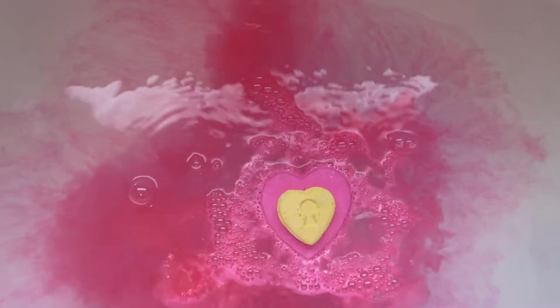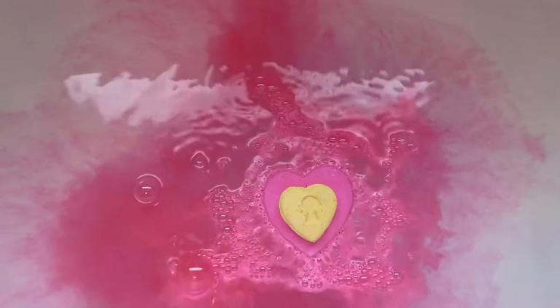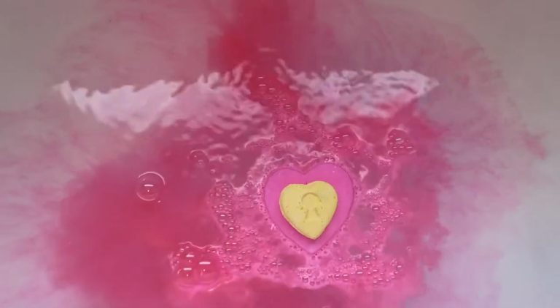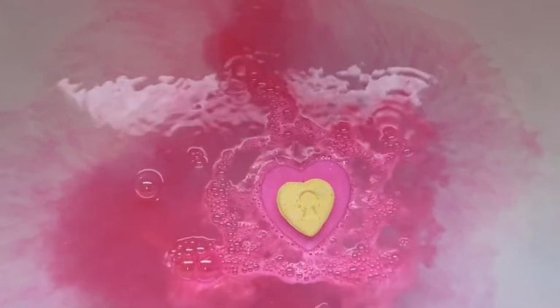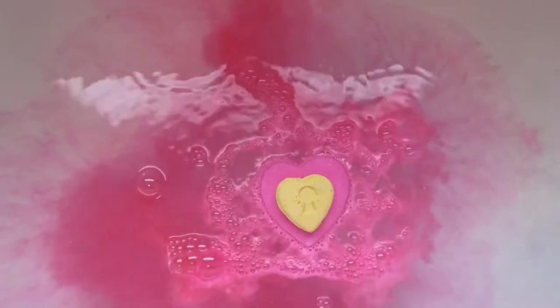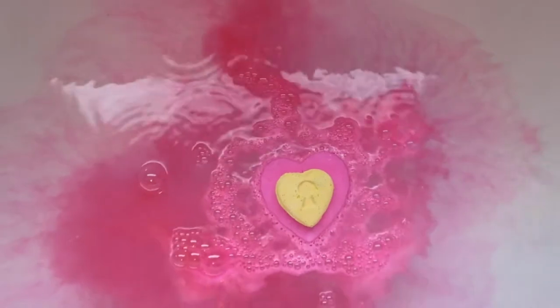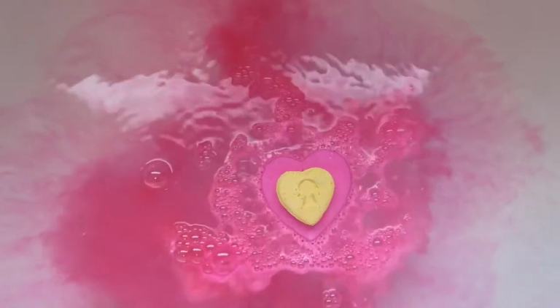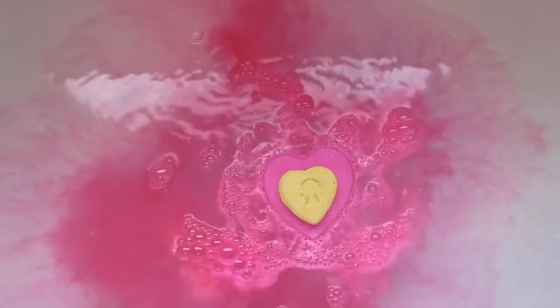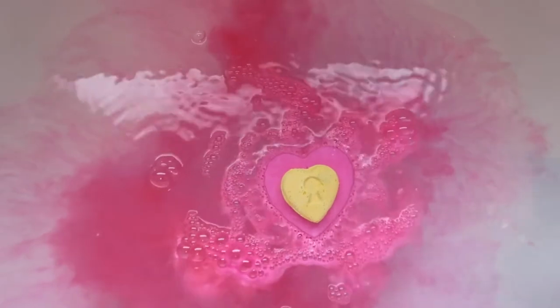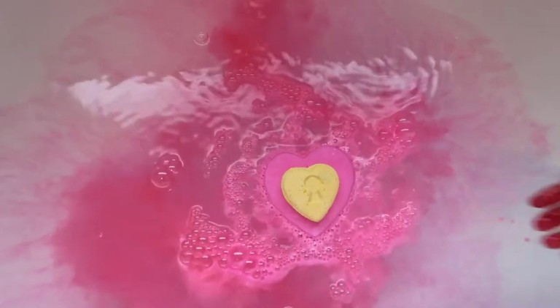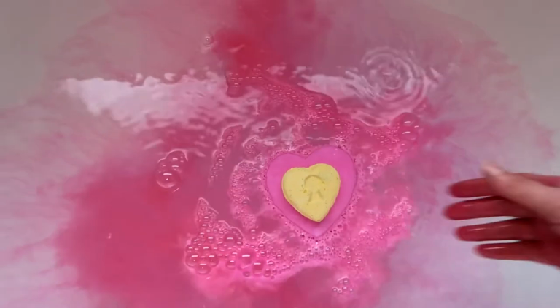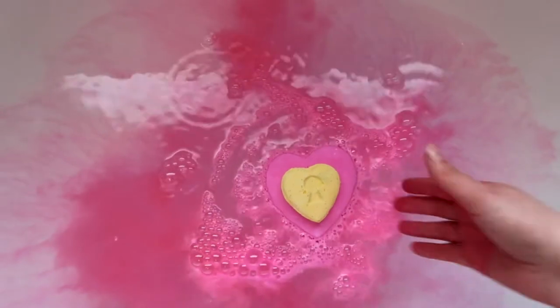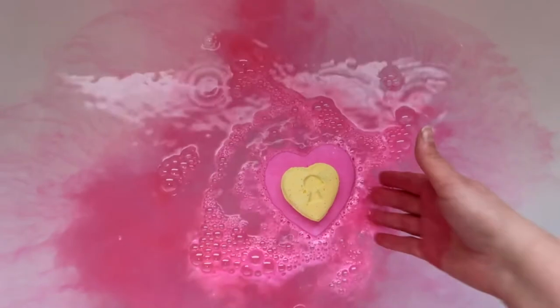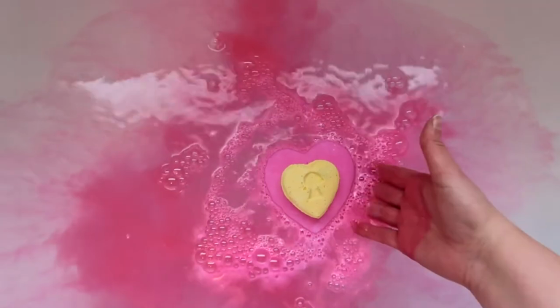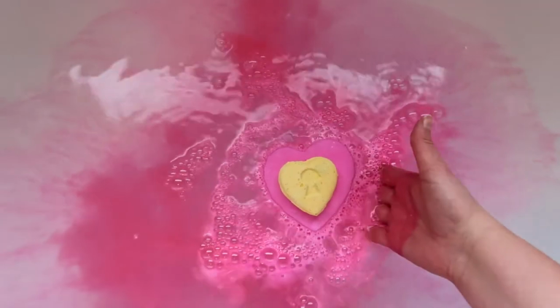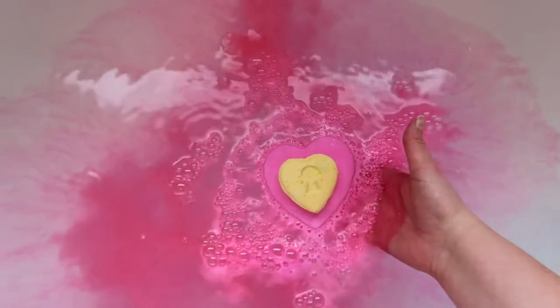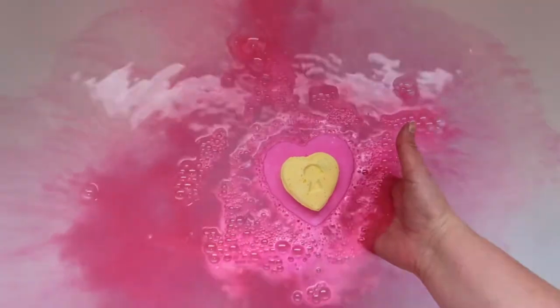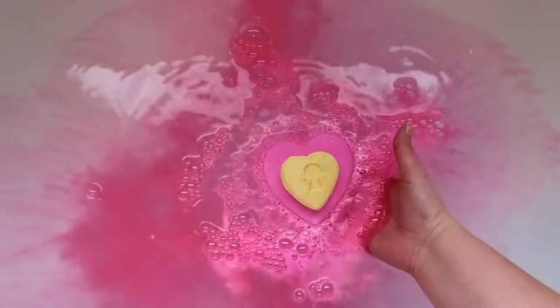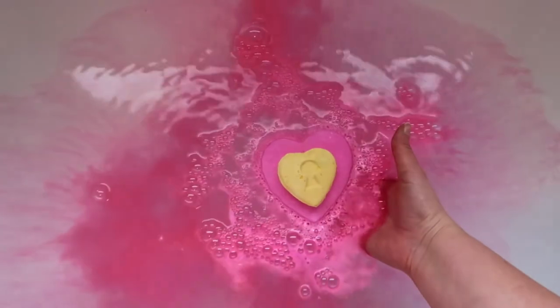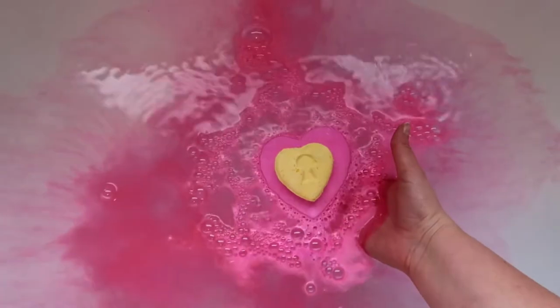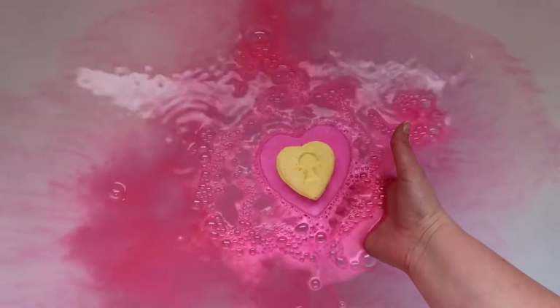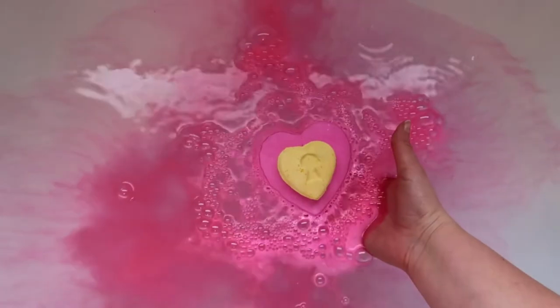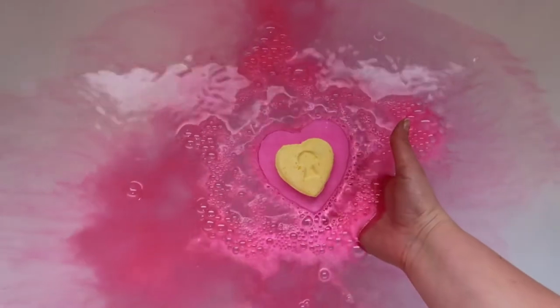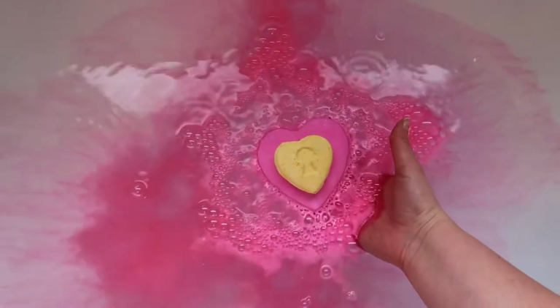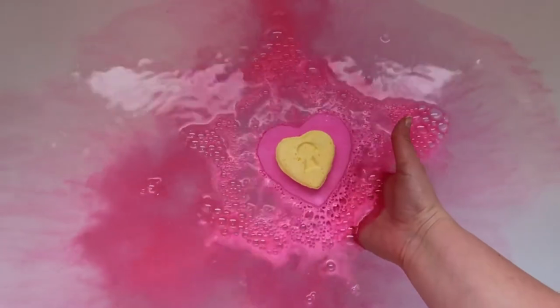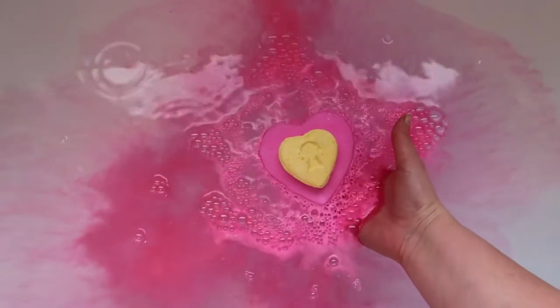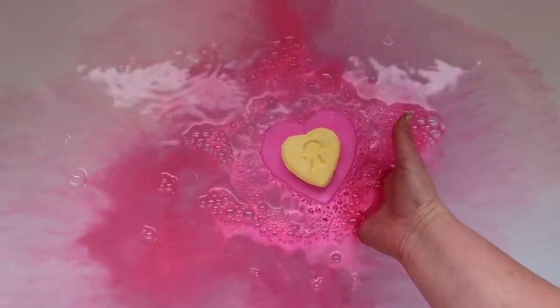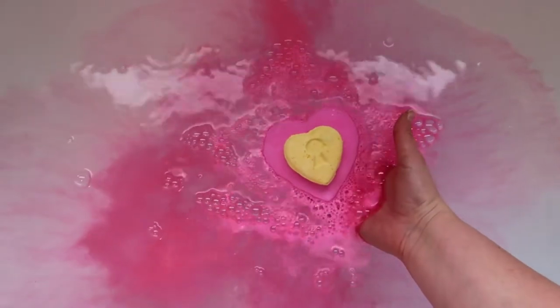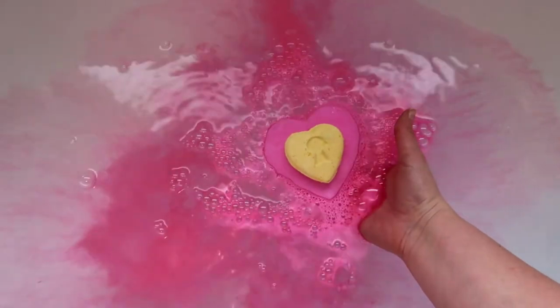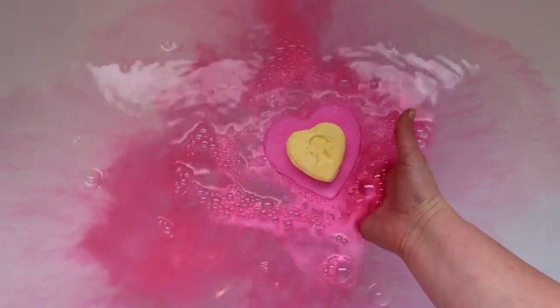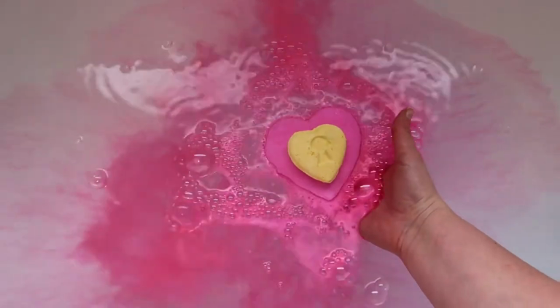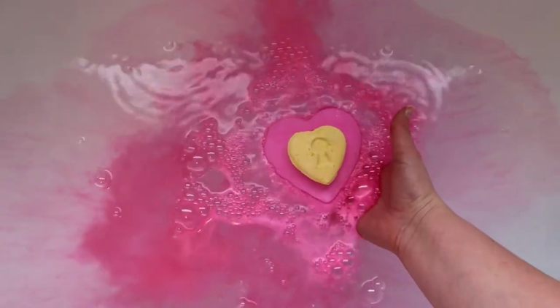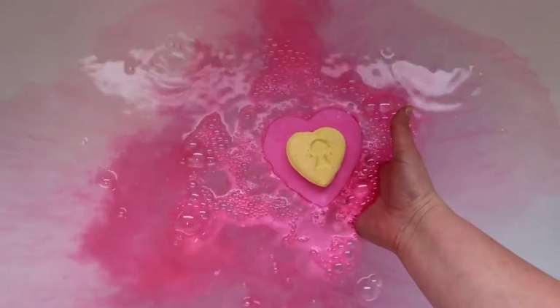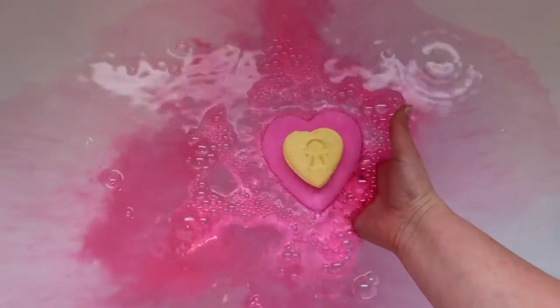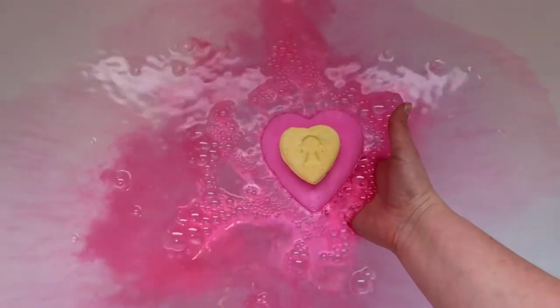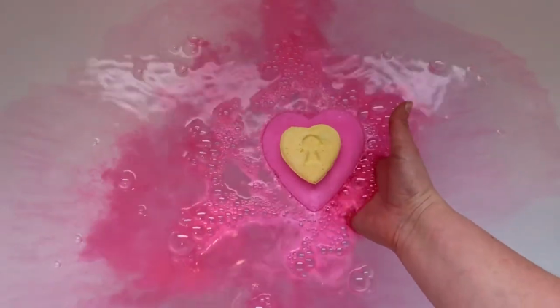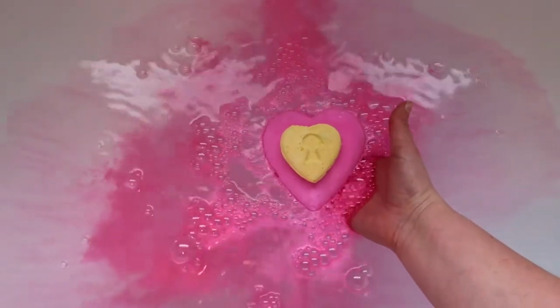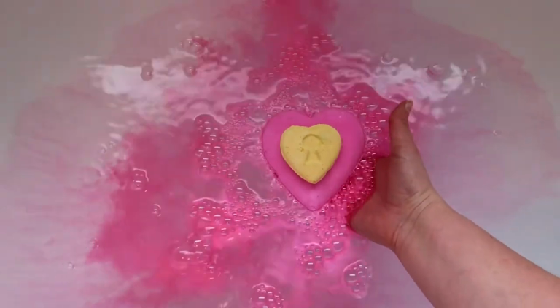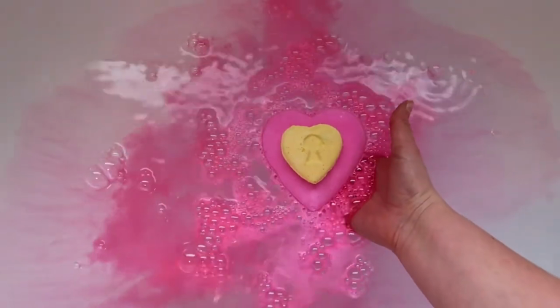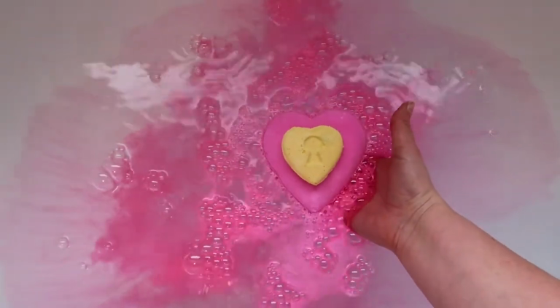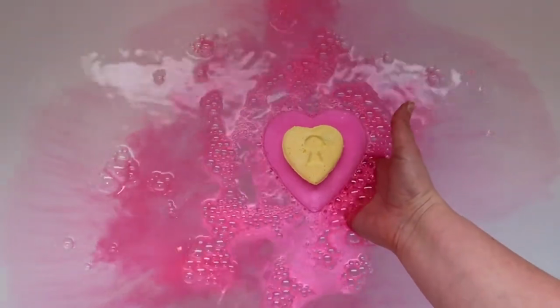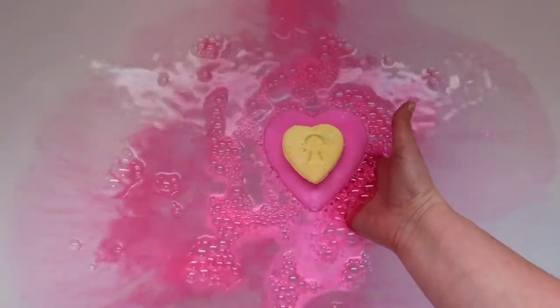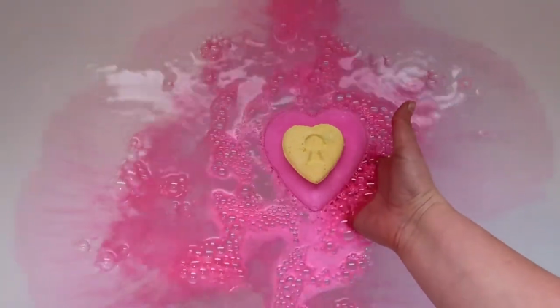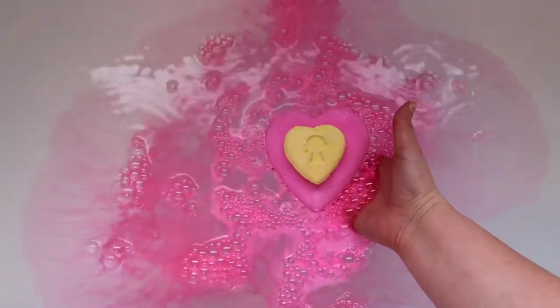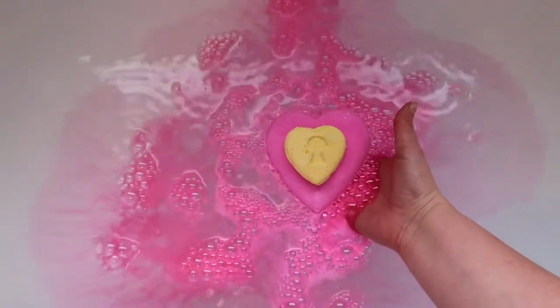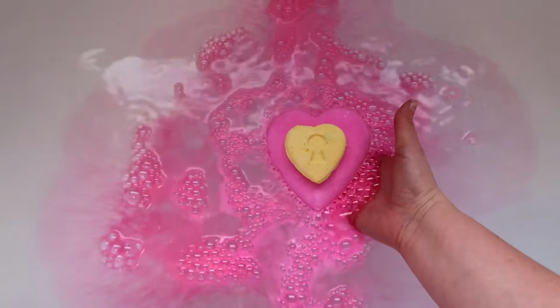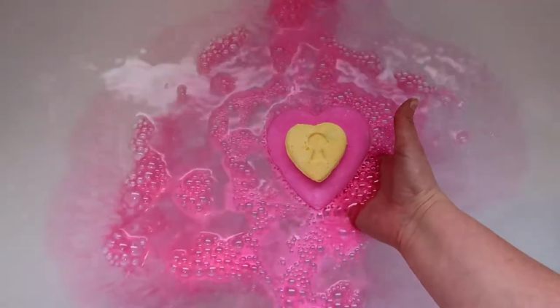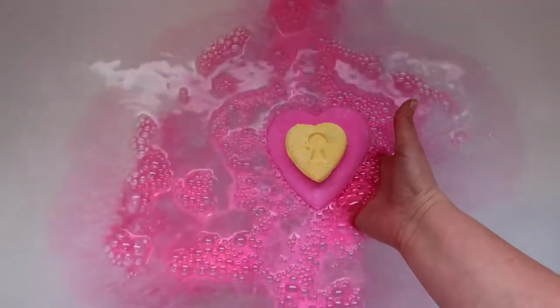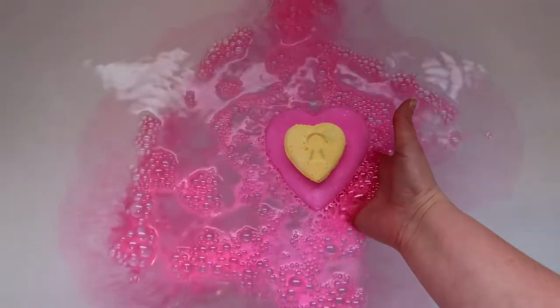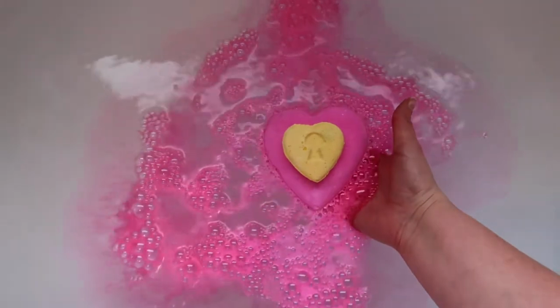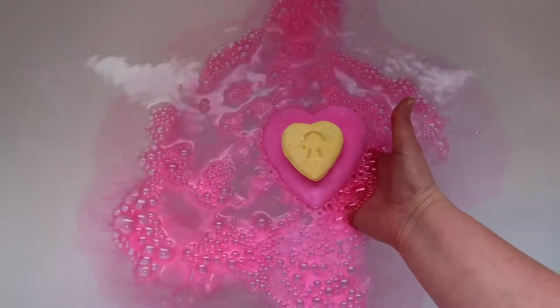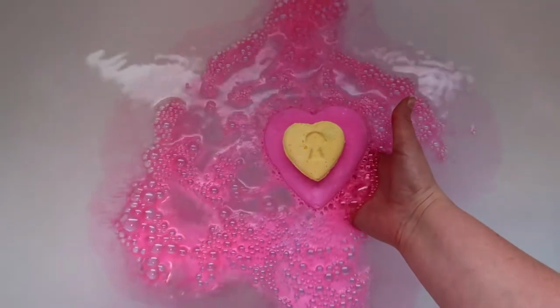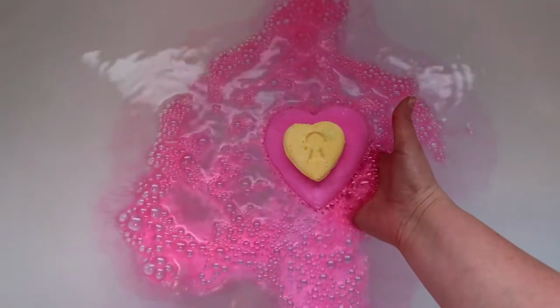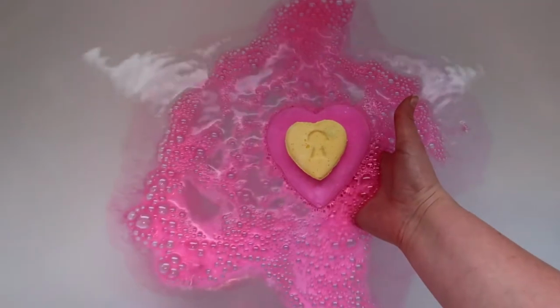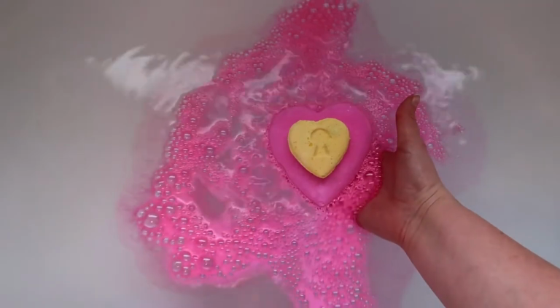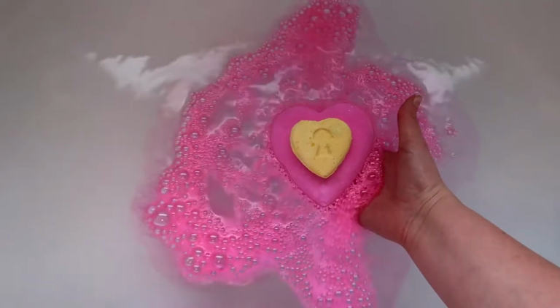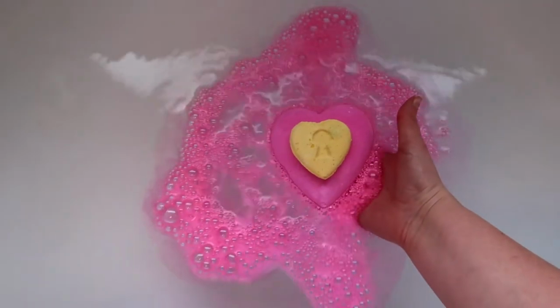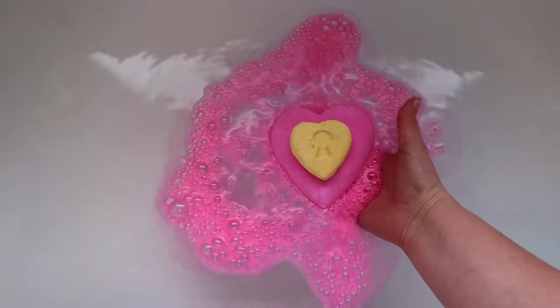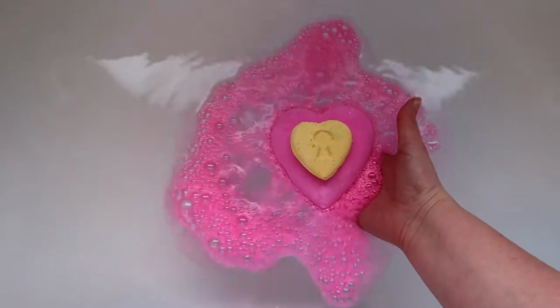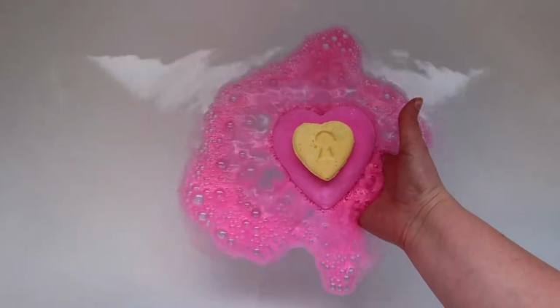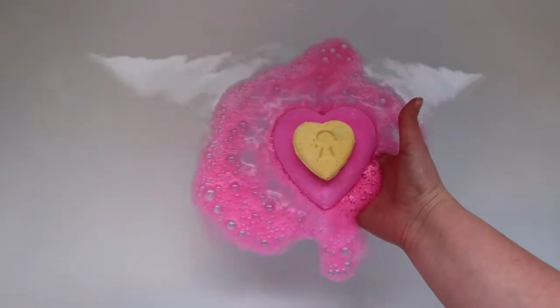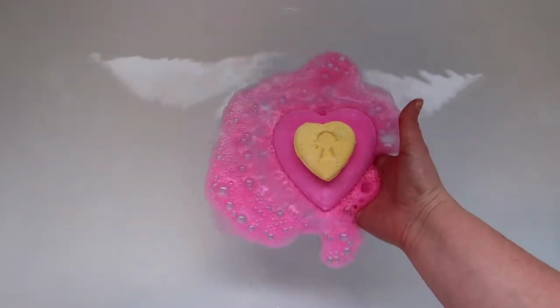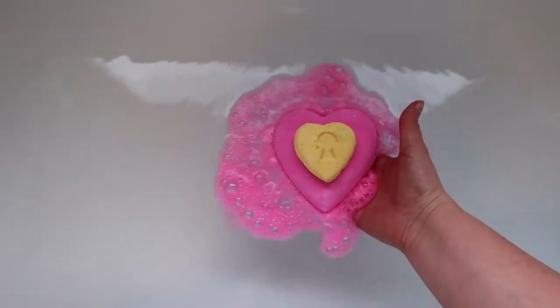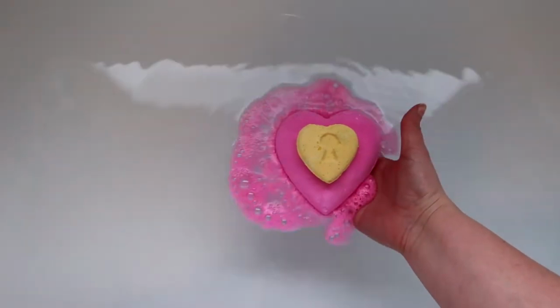This is the Love Lock It Bath Bomb from Lush Cosmetics and I can't wait to share it with you. So sit back, relax and let's take a look.